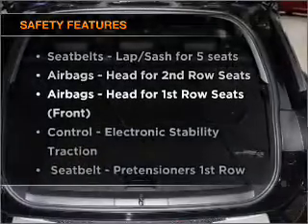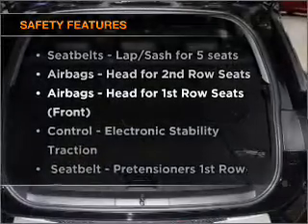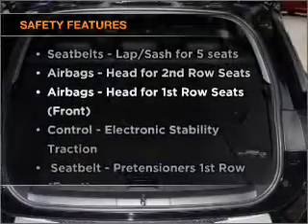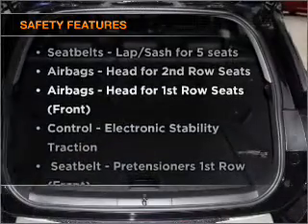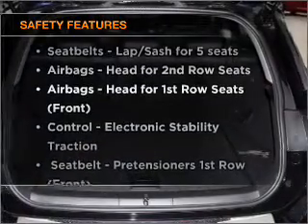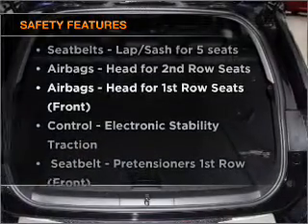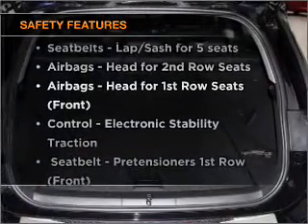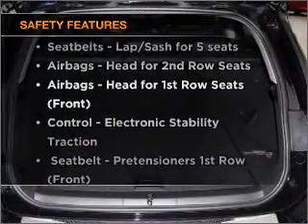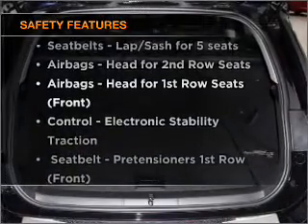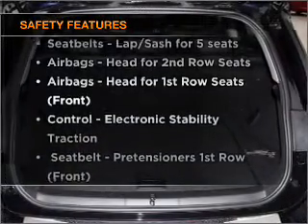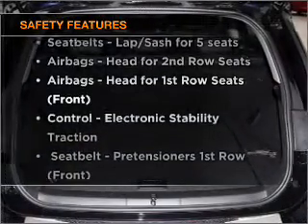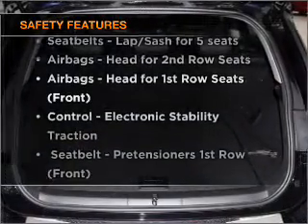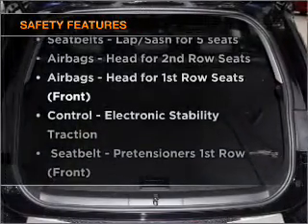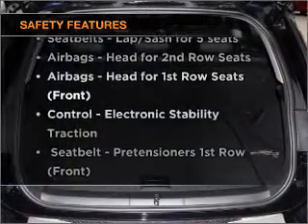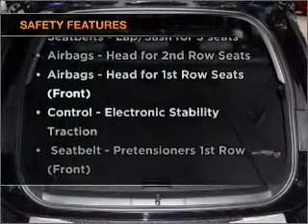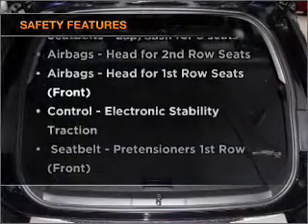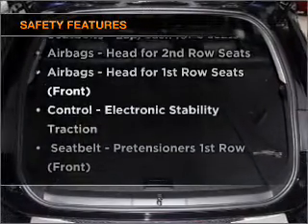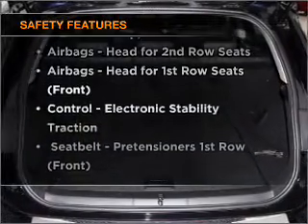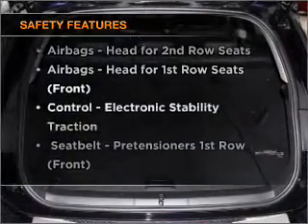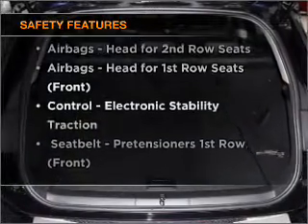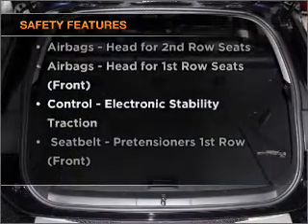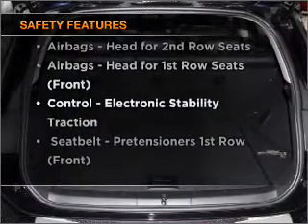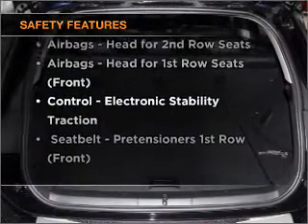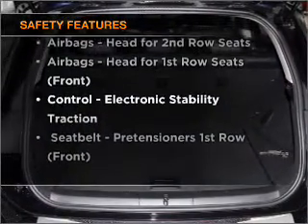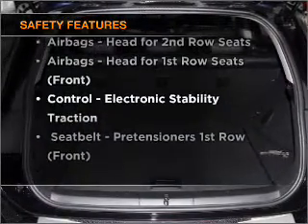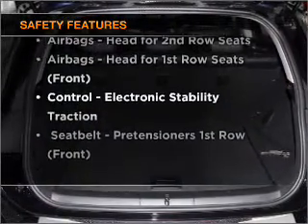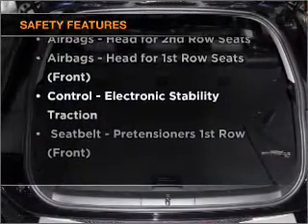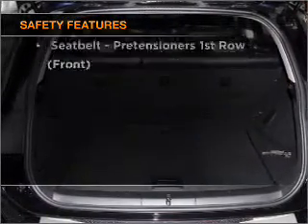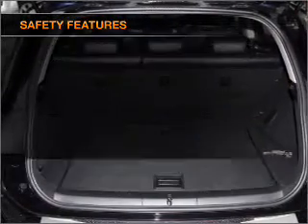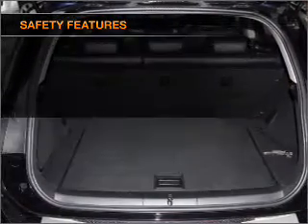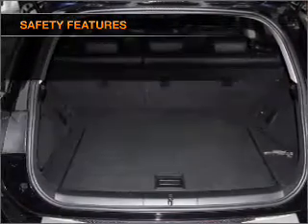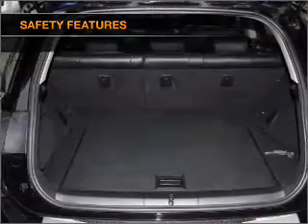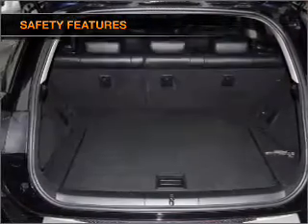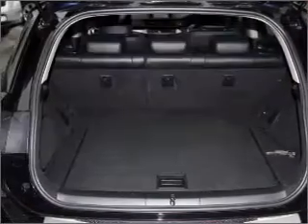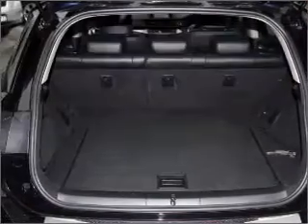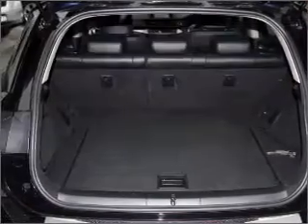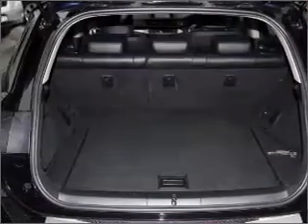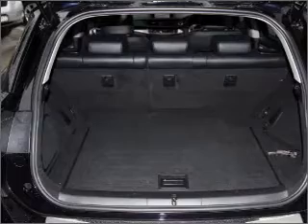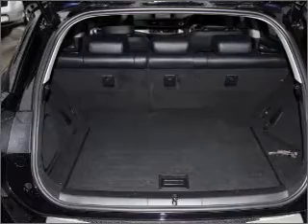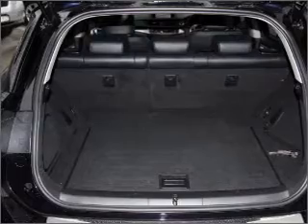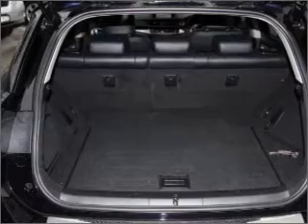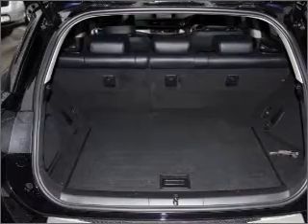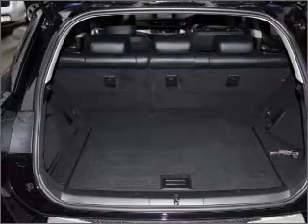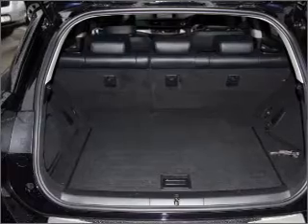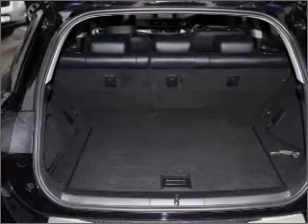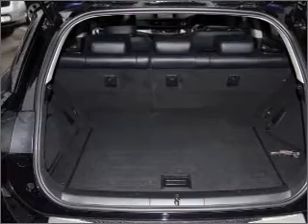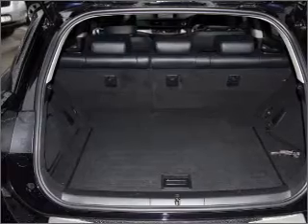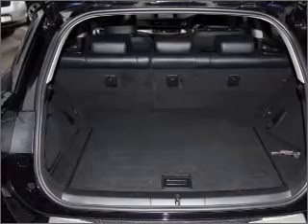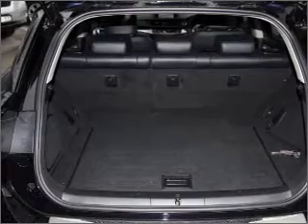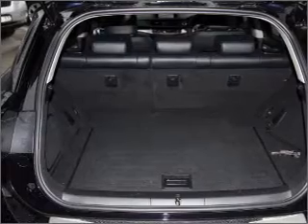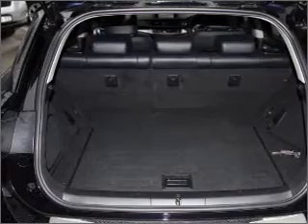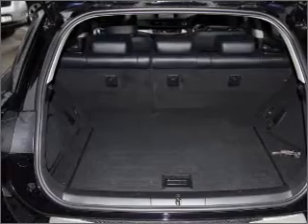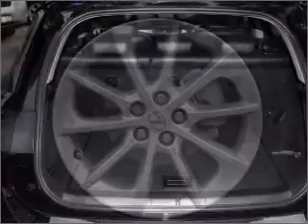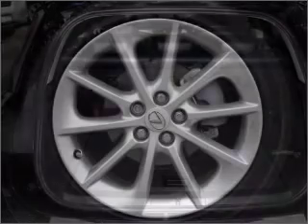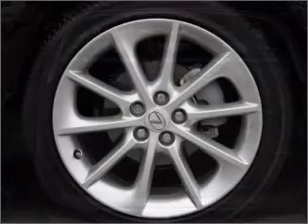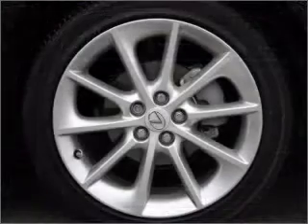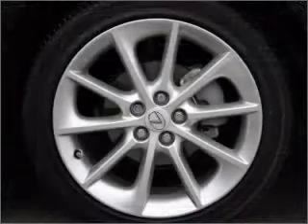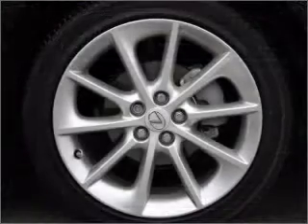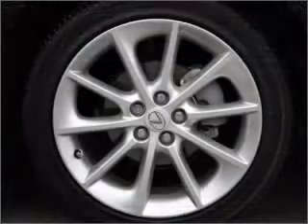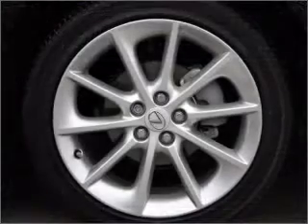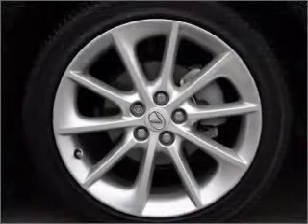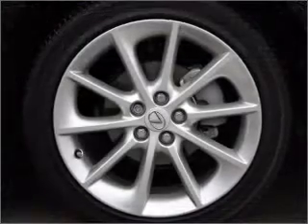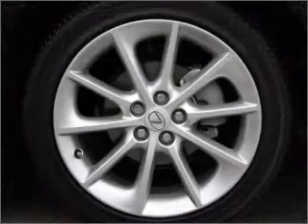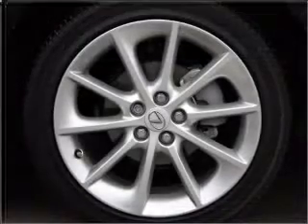If safety is a high priority, rest assured knowing these top safety components are included. Let us put you in the driver's seat today — call us now.